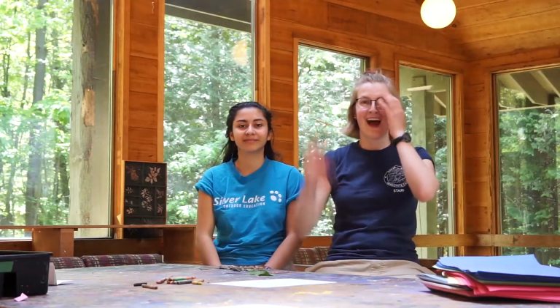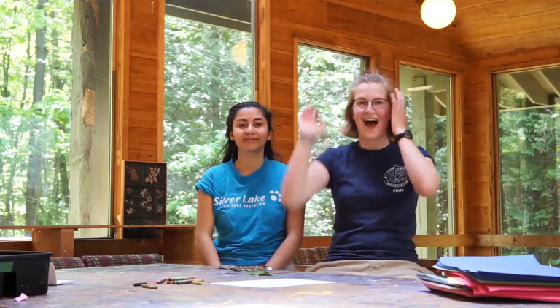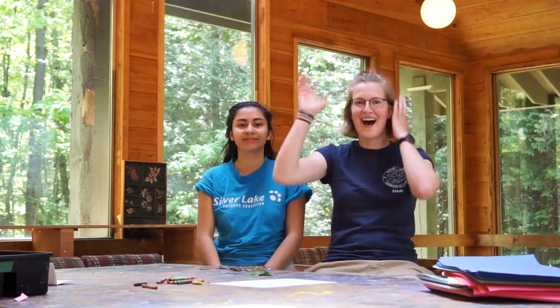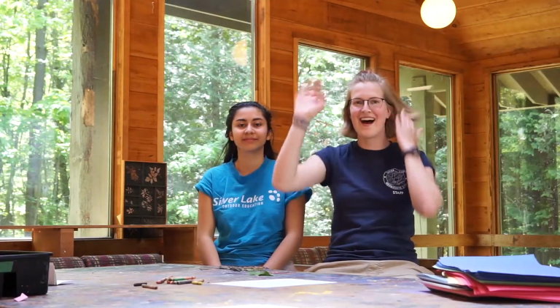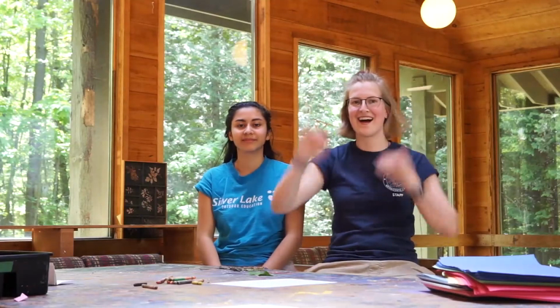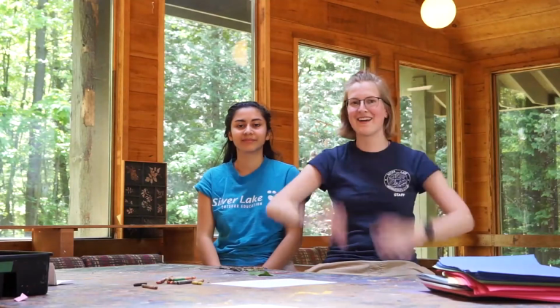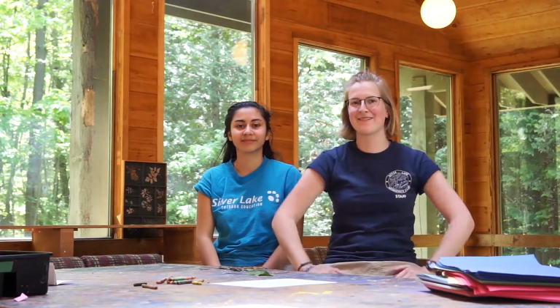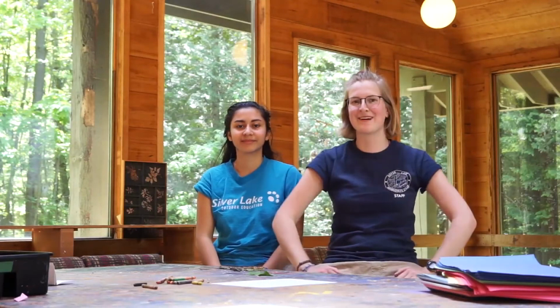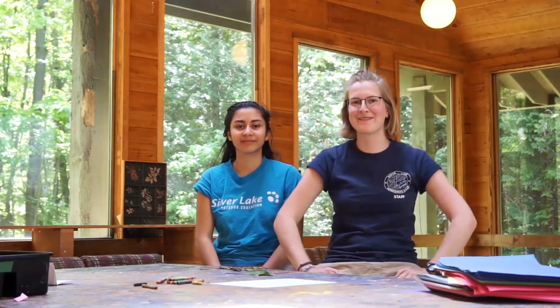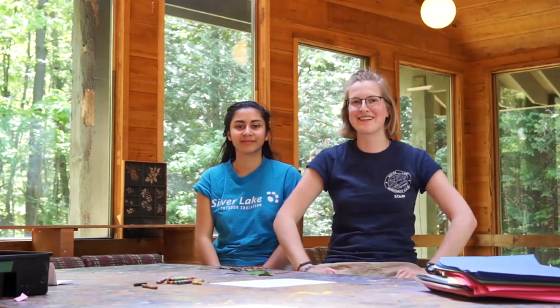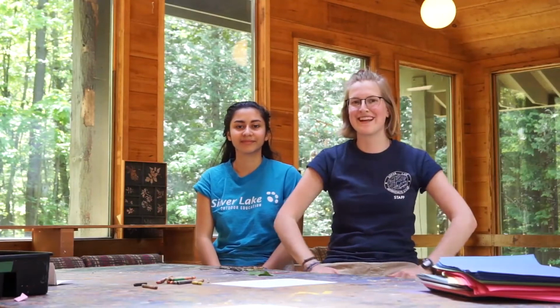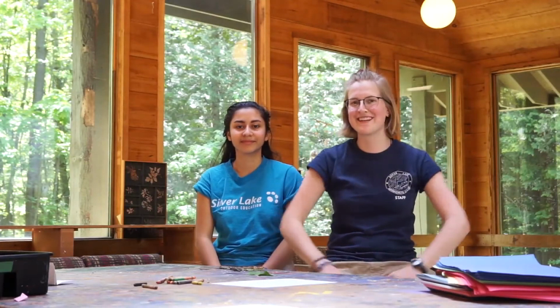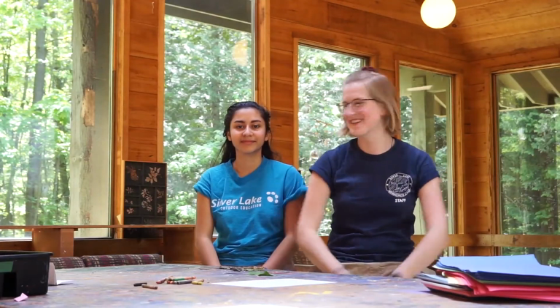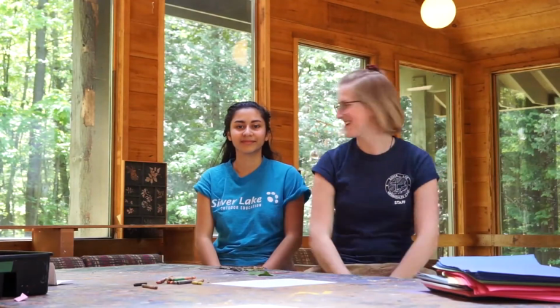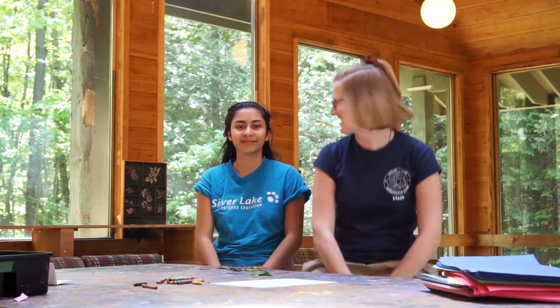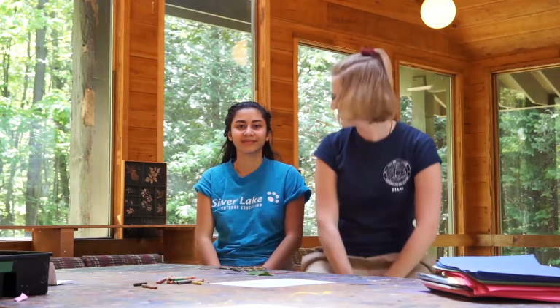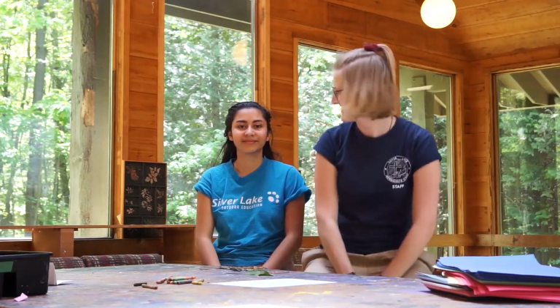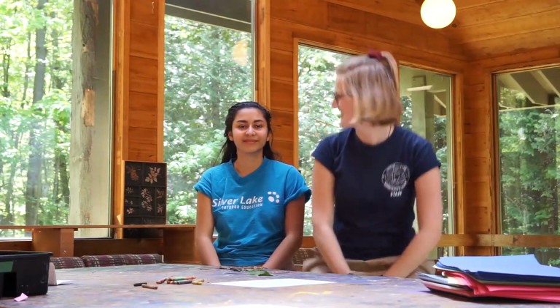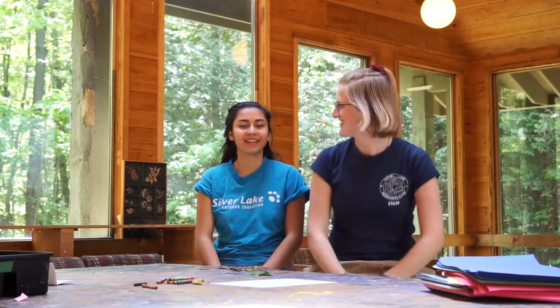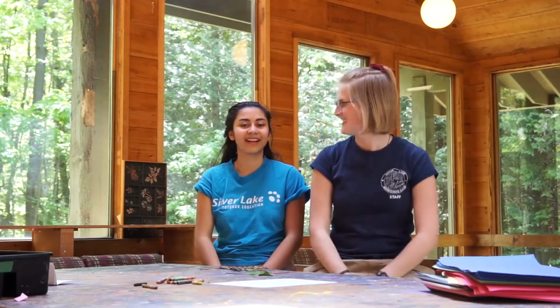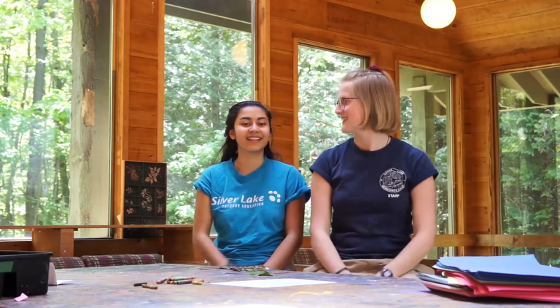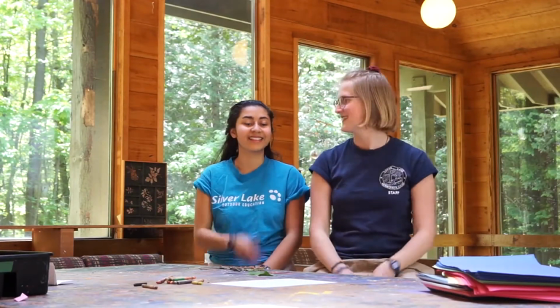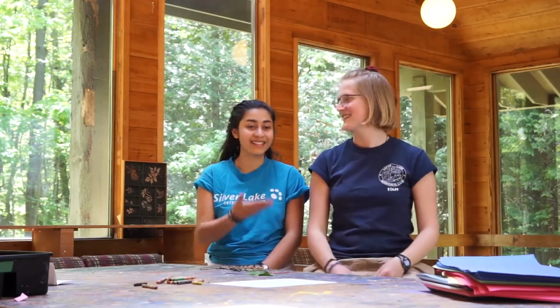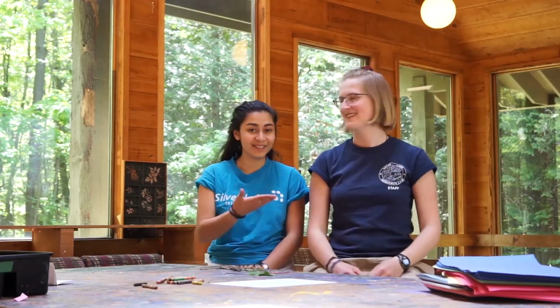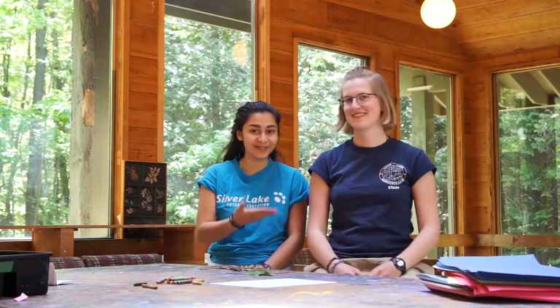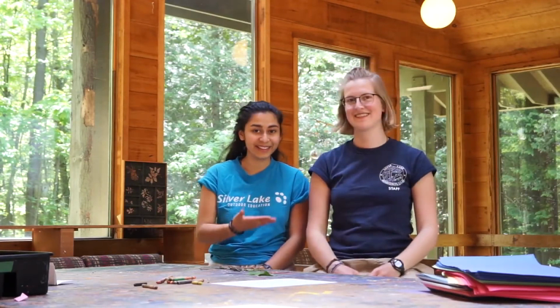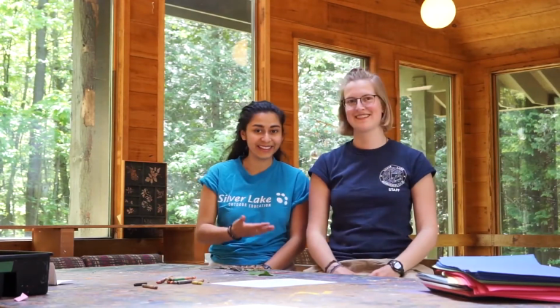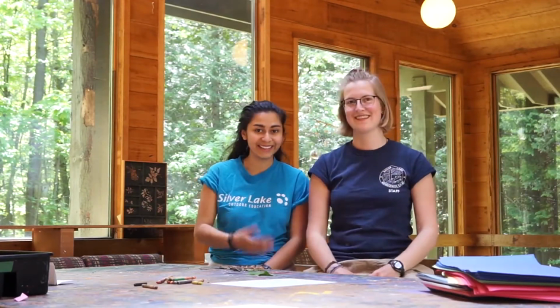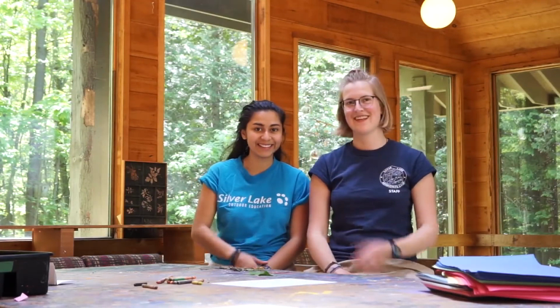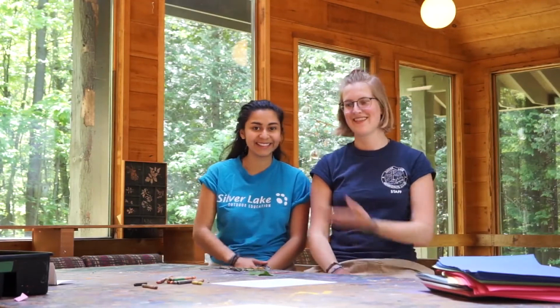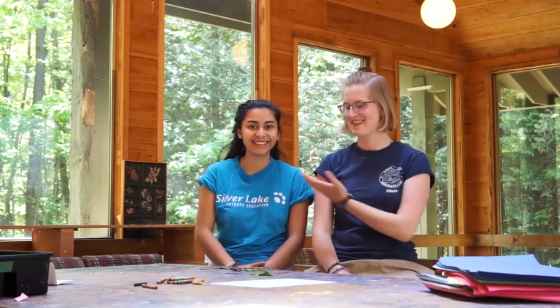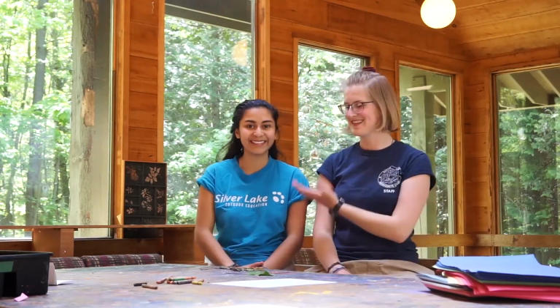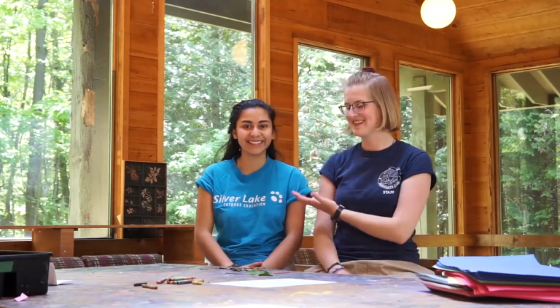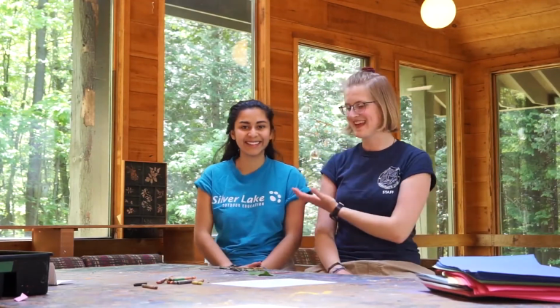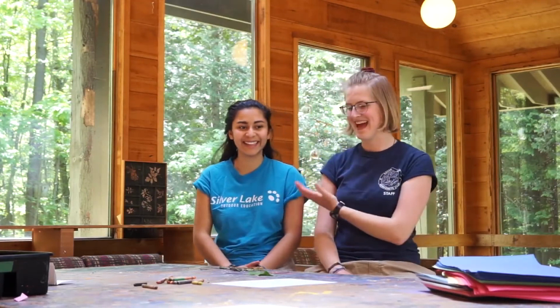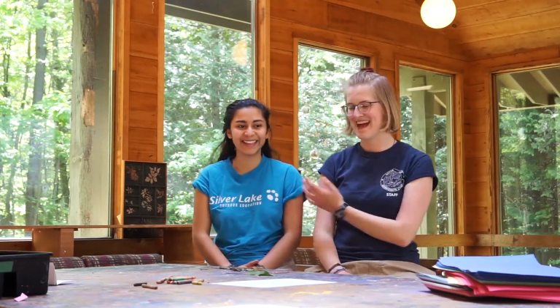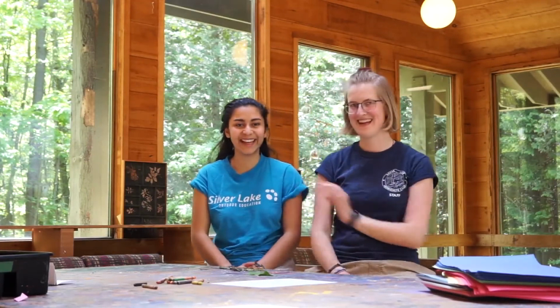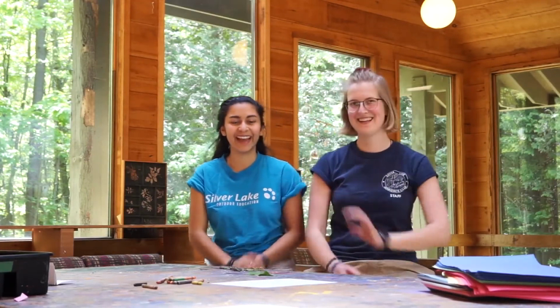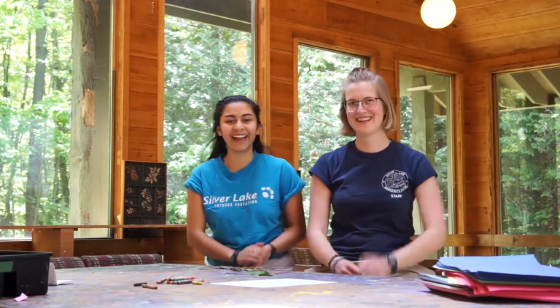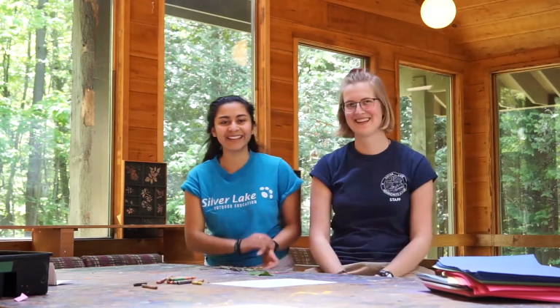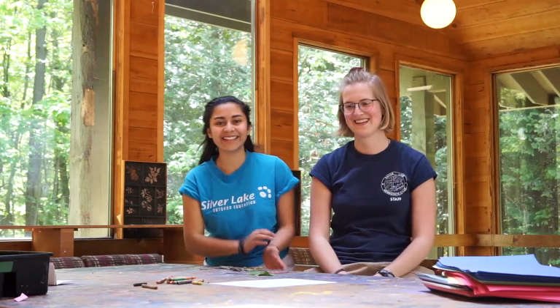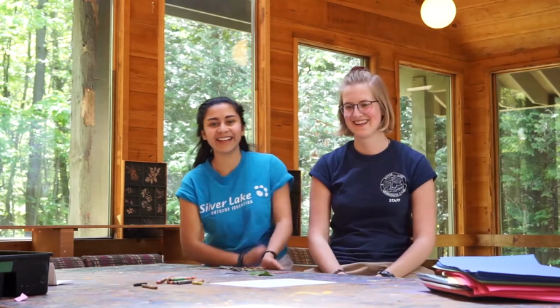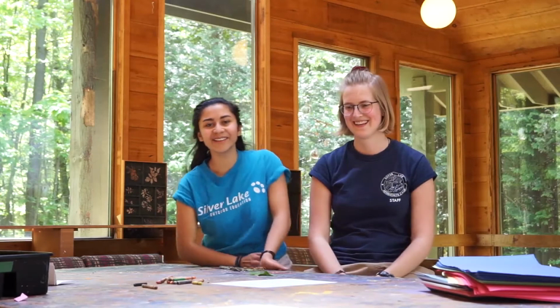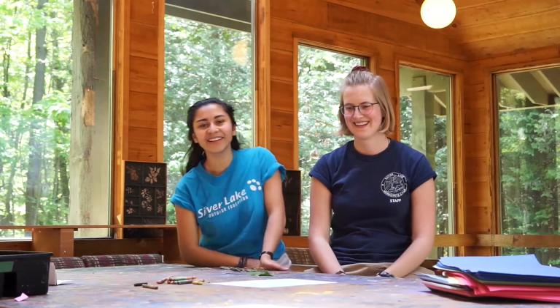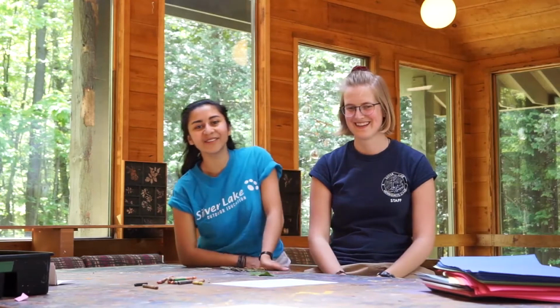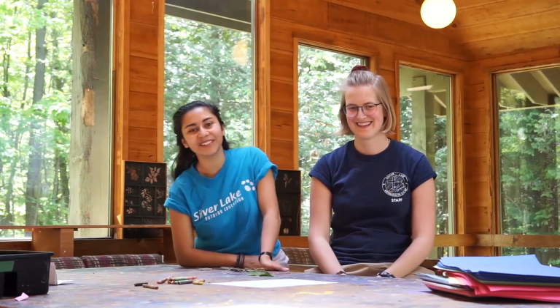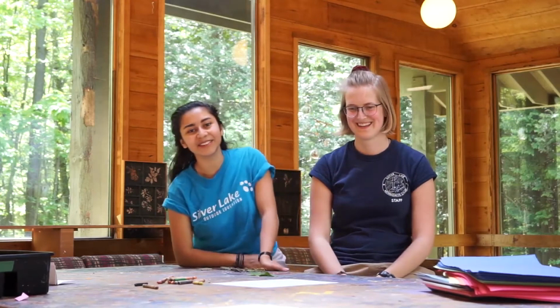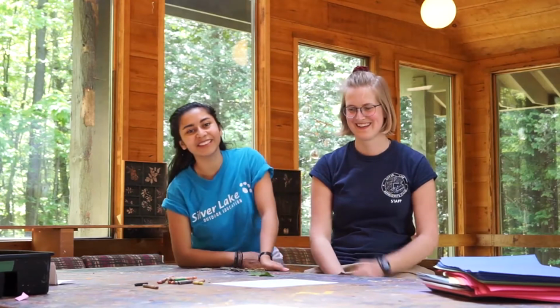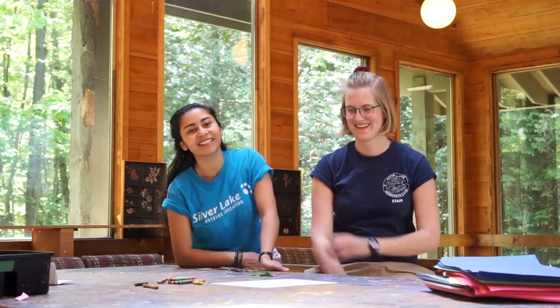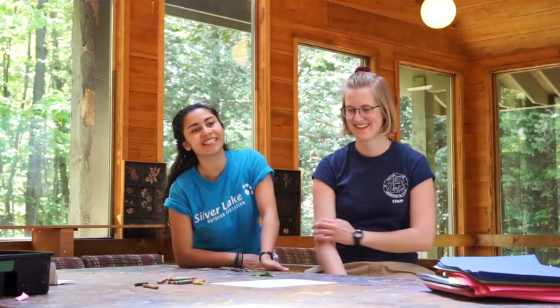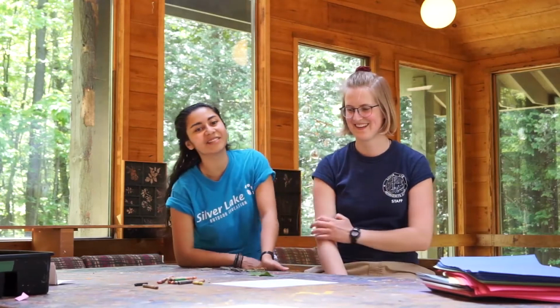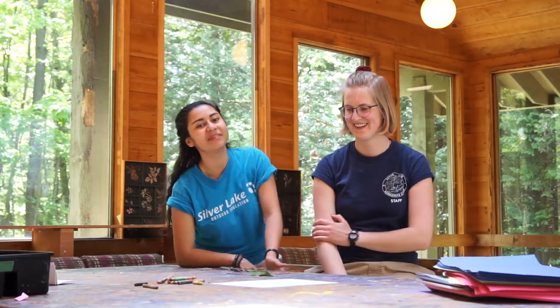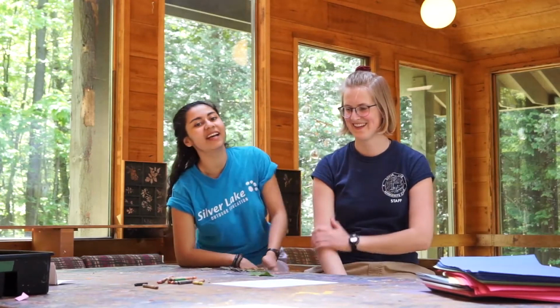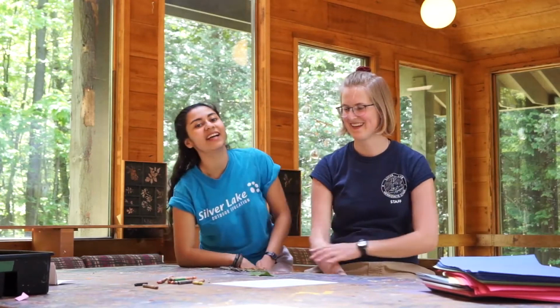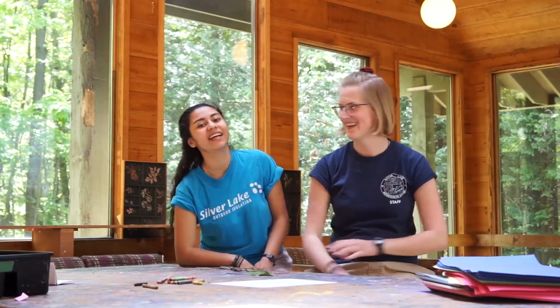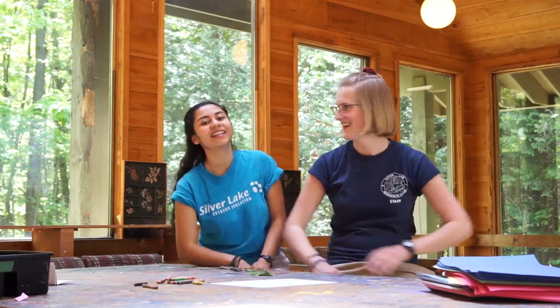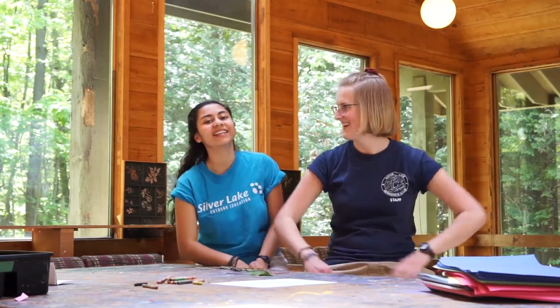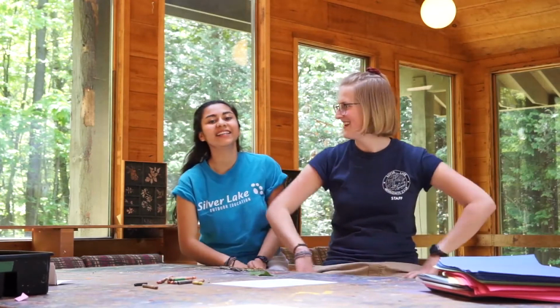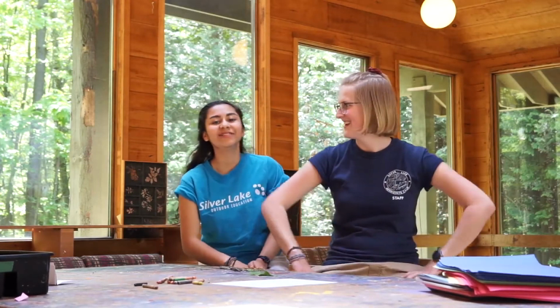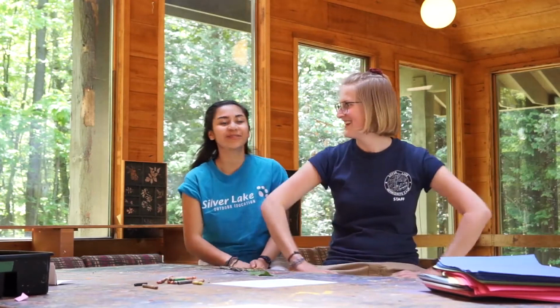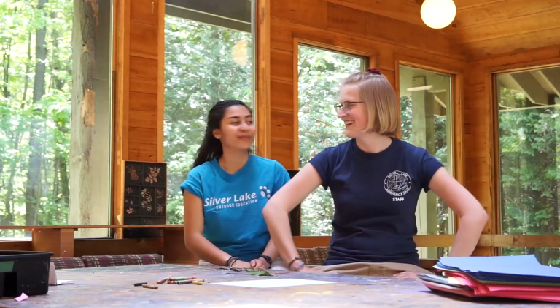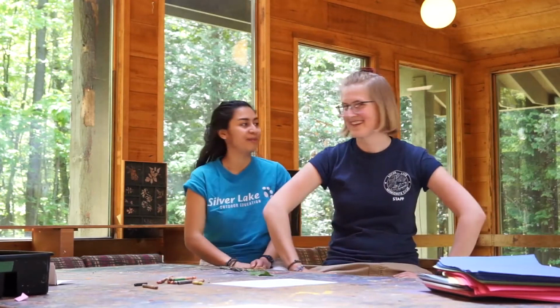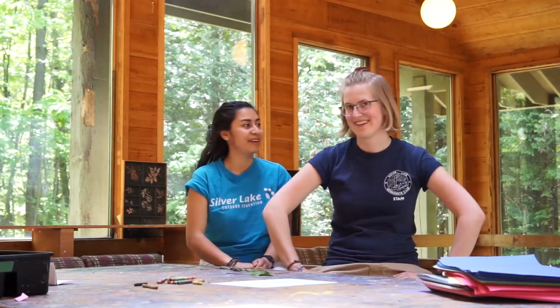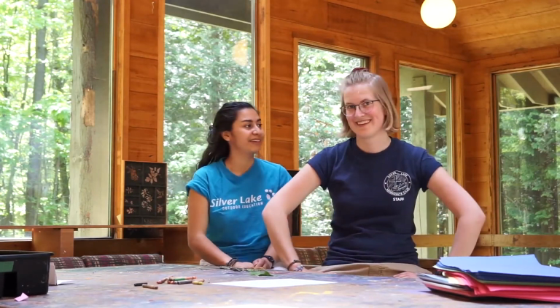Hi, welcome to Nature. This is Lorena. This is Kat. And today we're going to be doing some leaf rubbing.